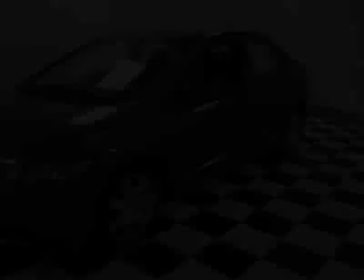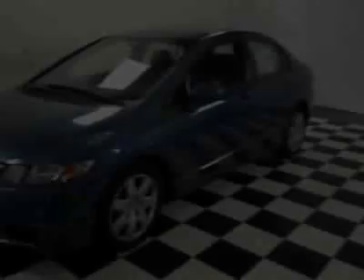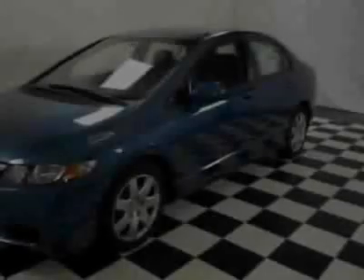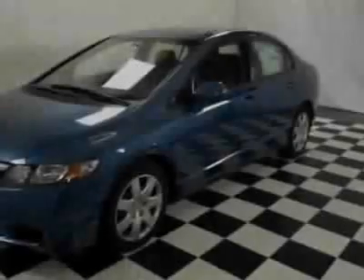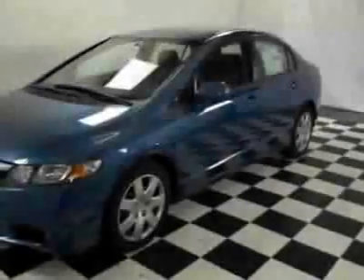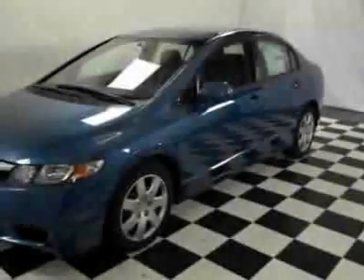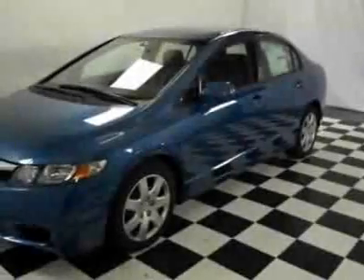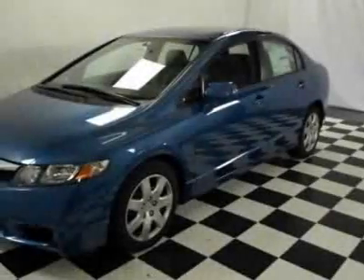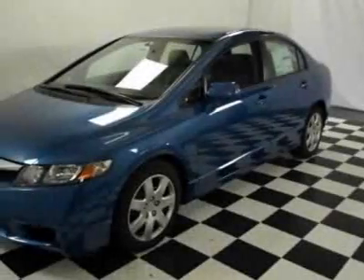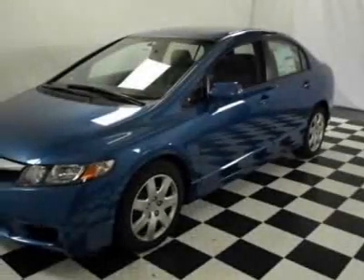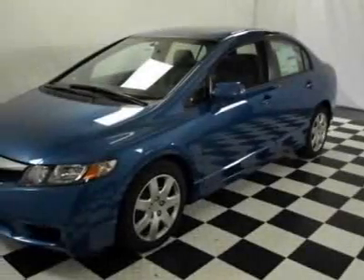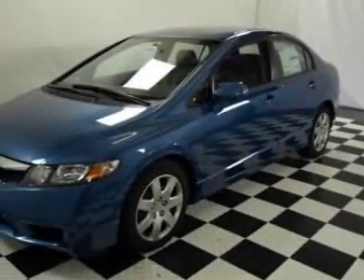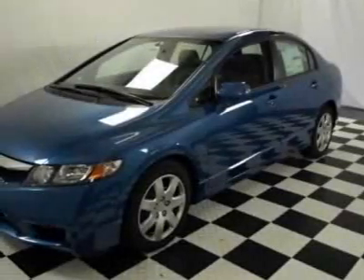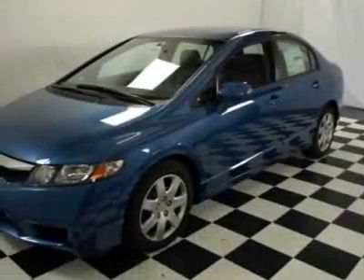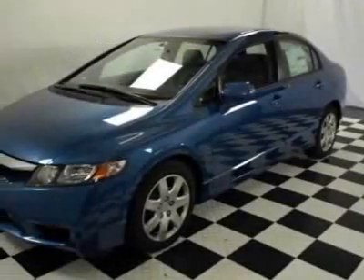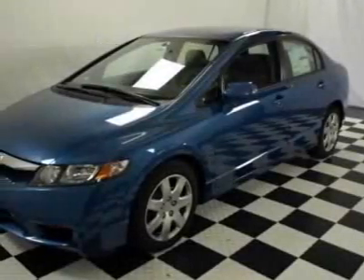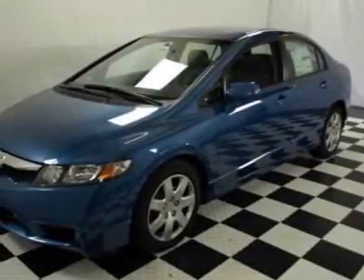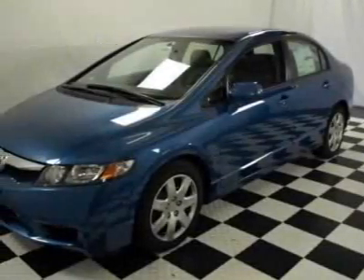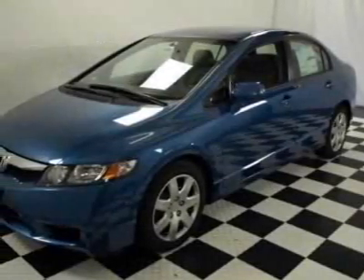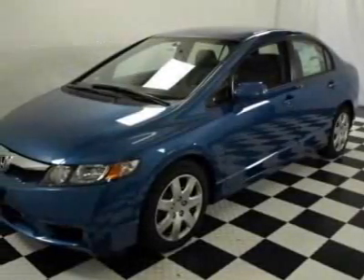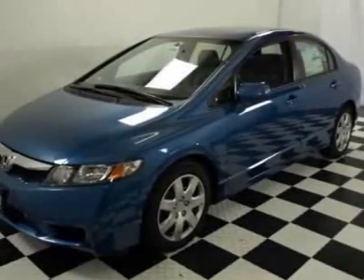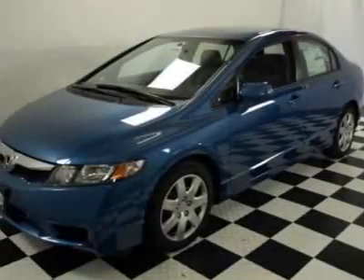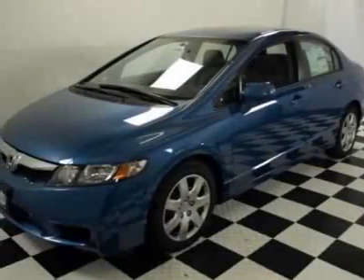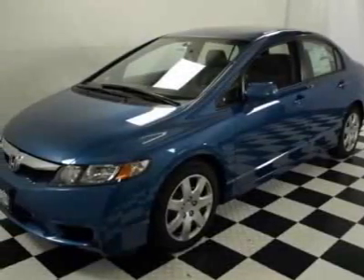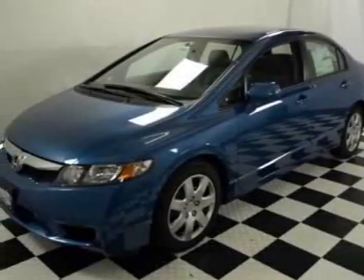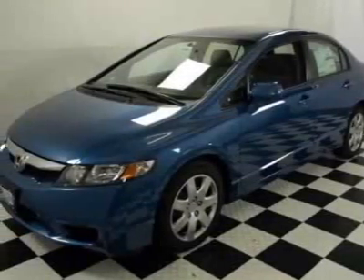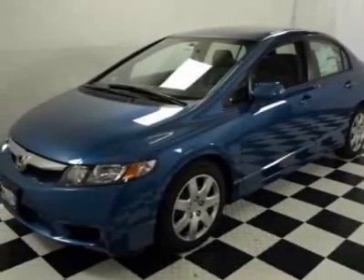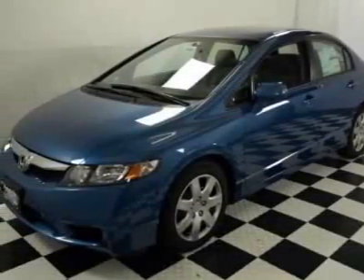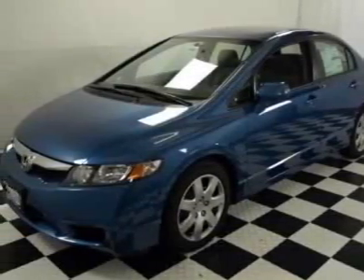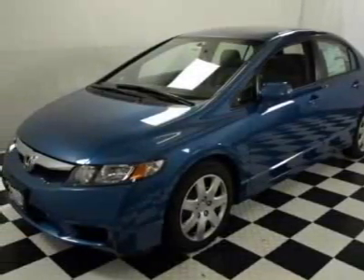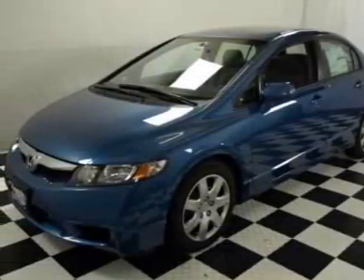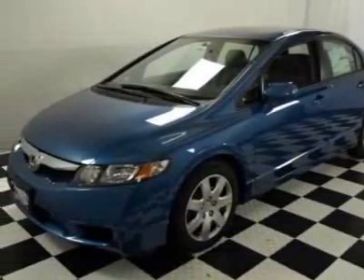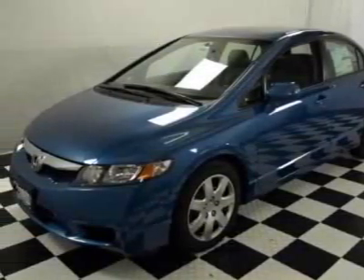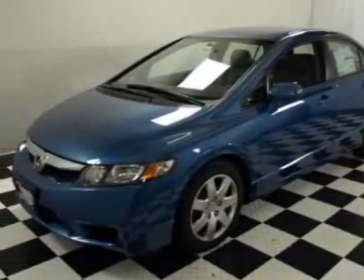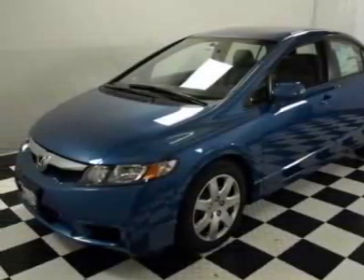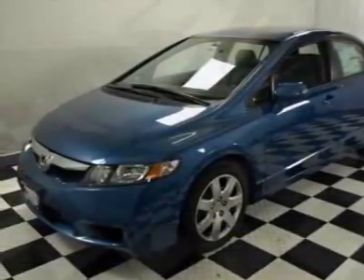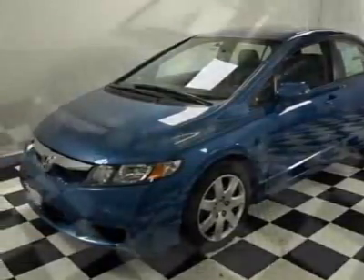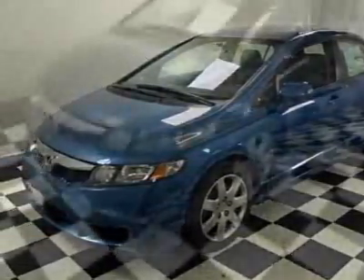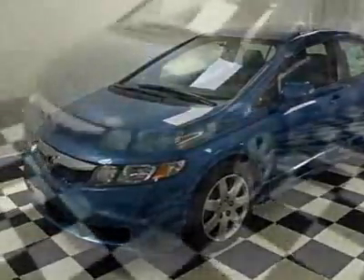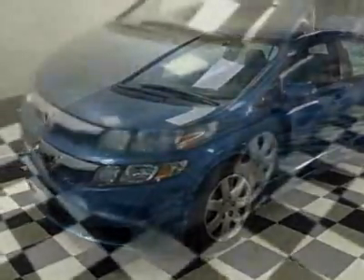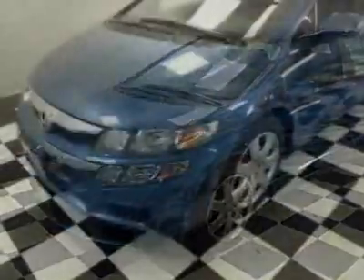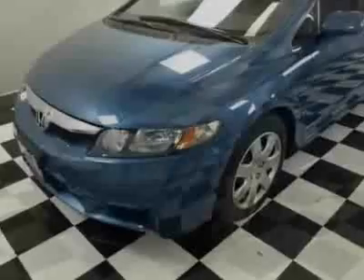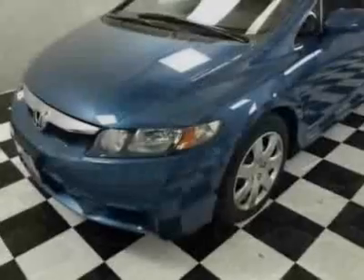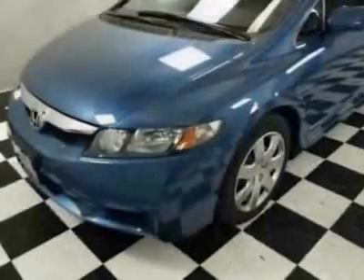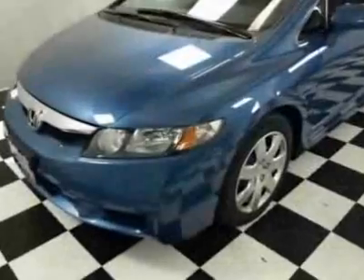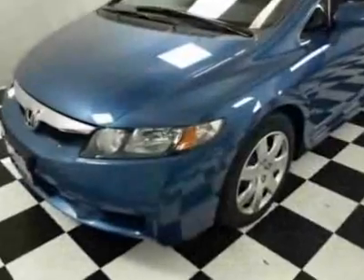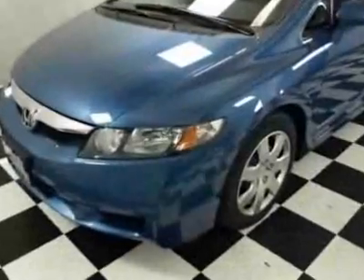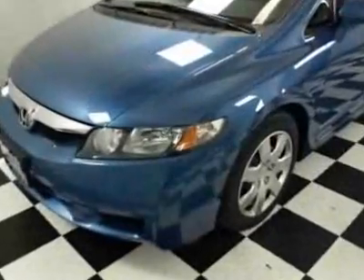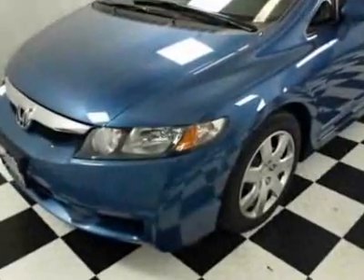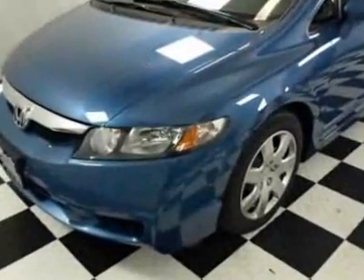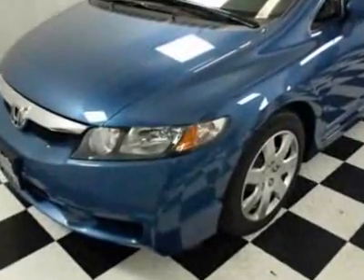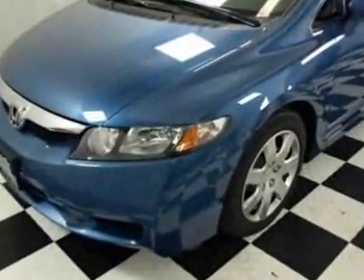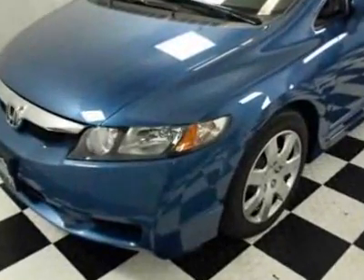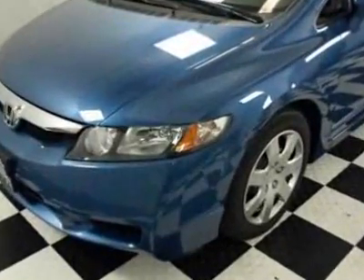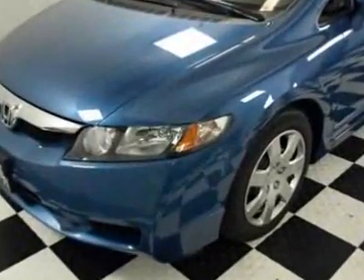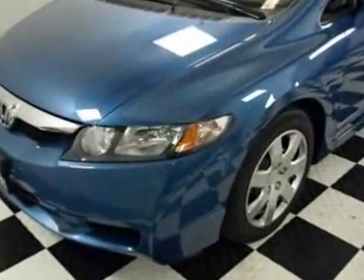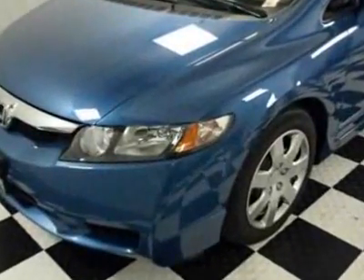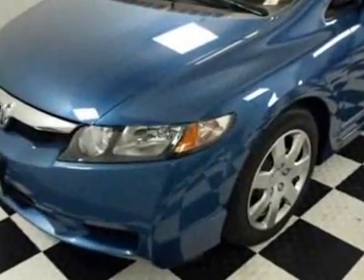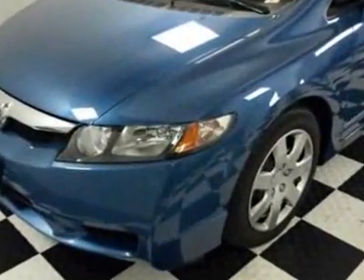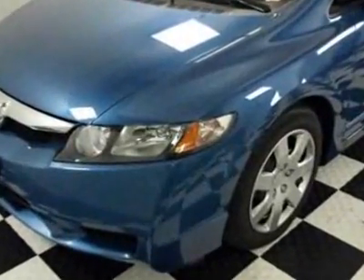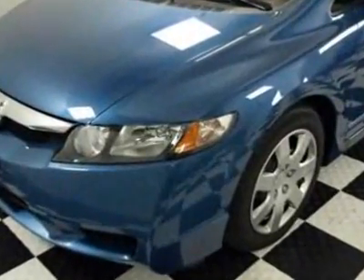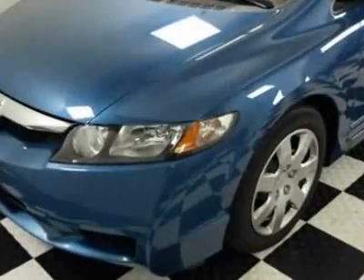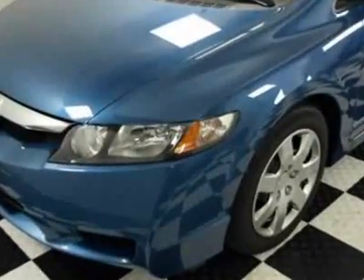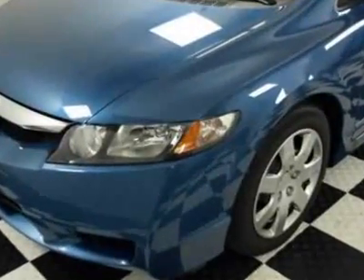Come take a look at this new 2010 Honda Civic. For your protection, this vehicle has a full factory warranty.